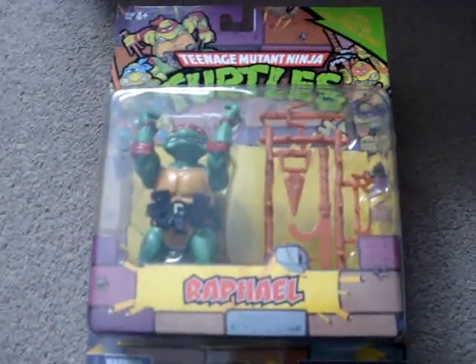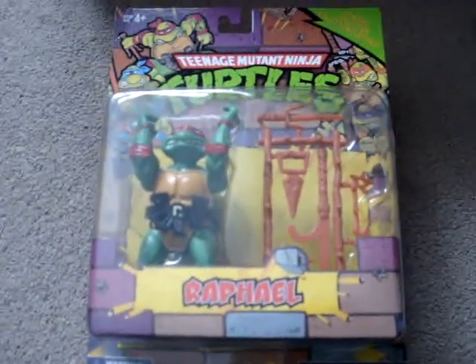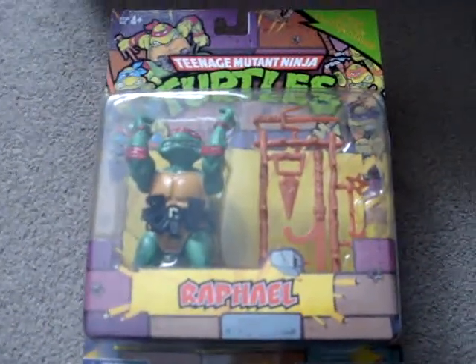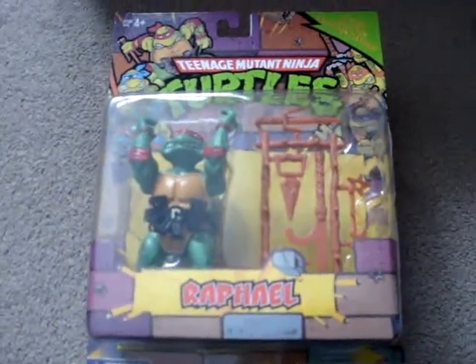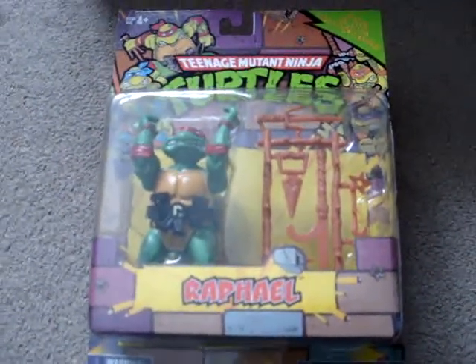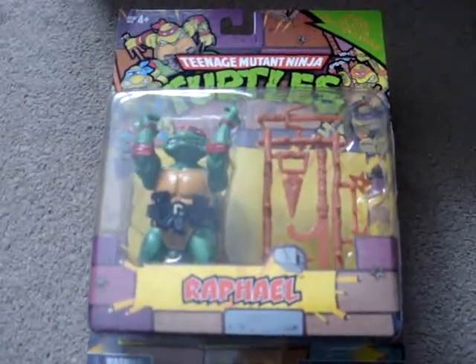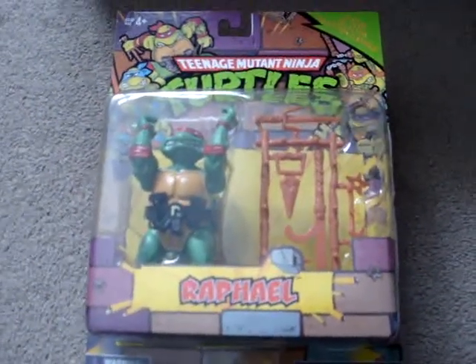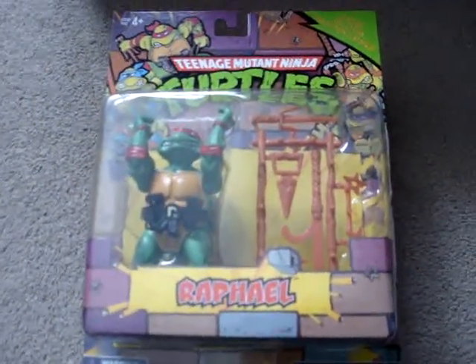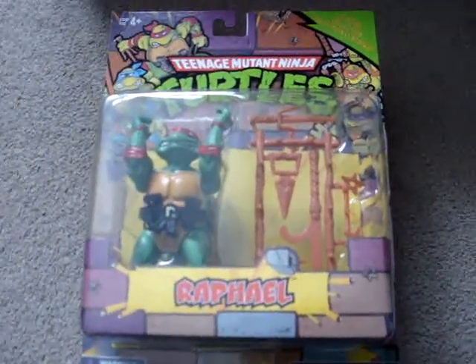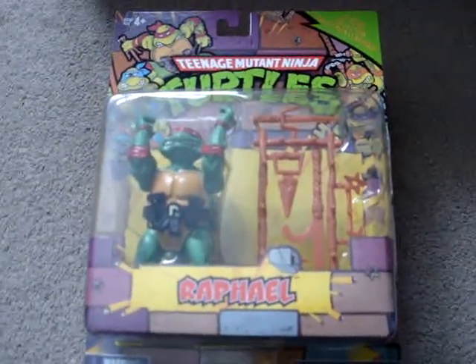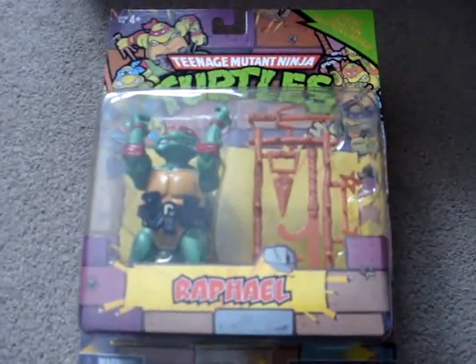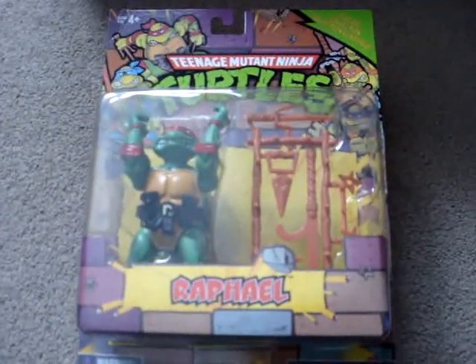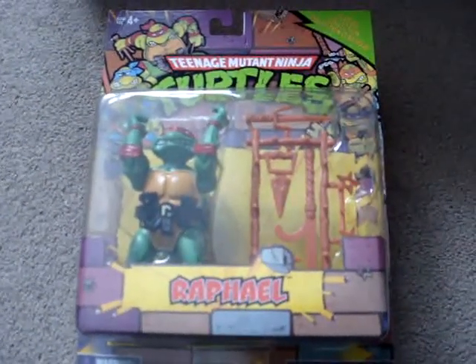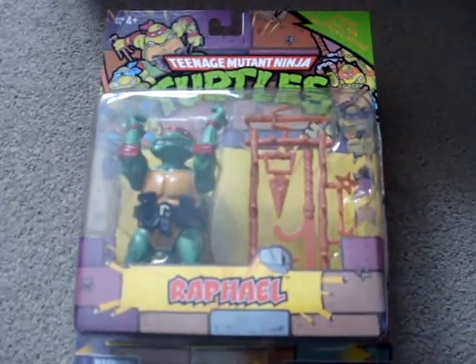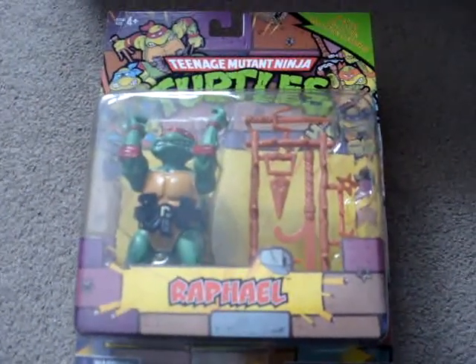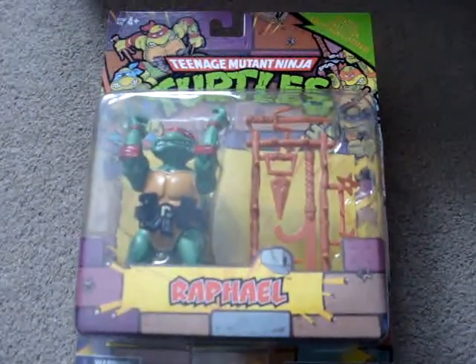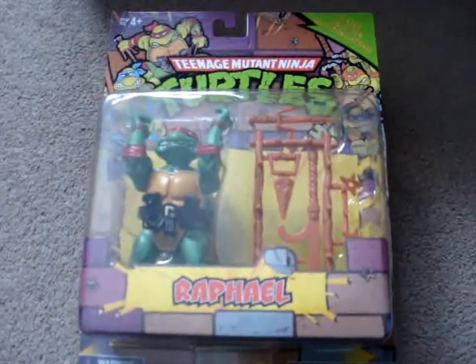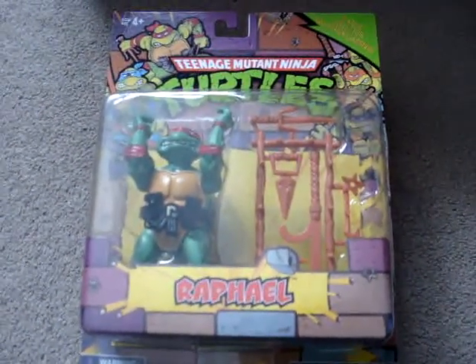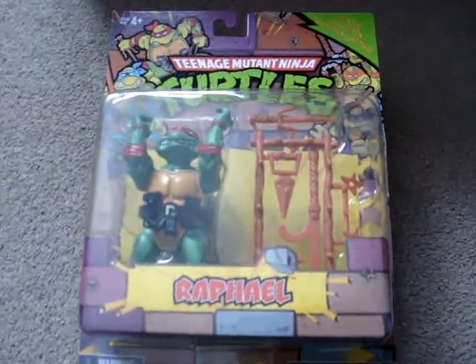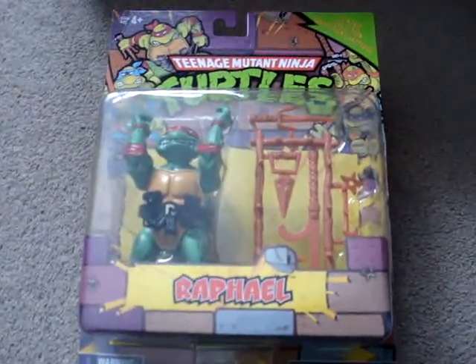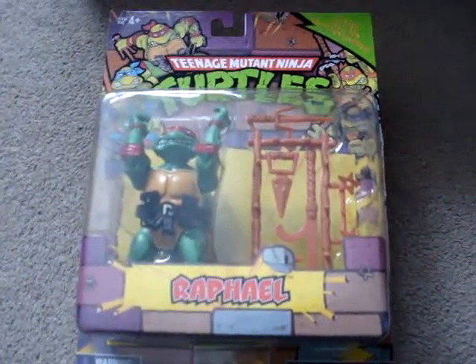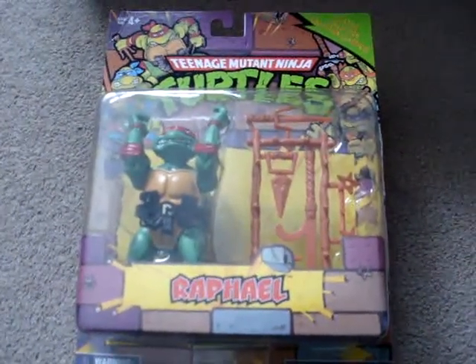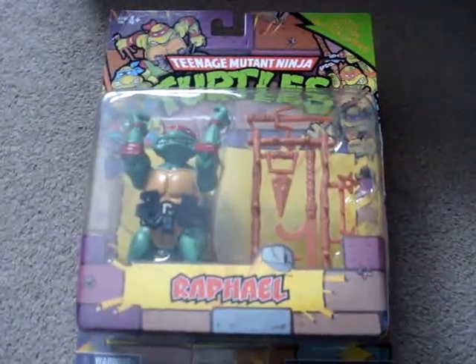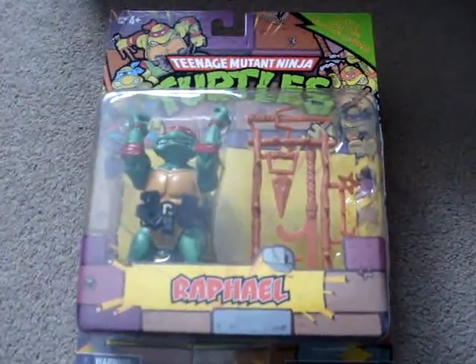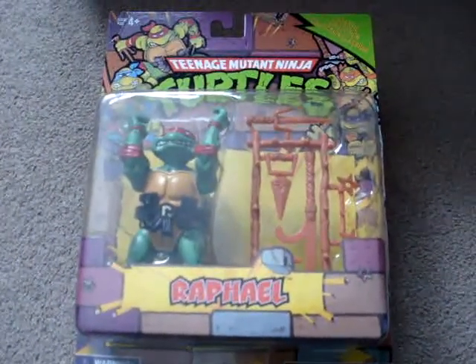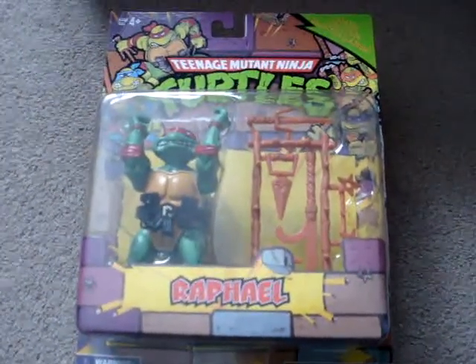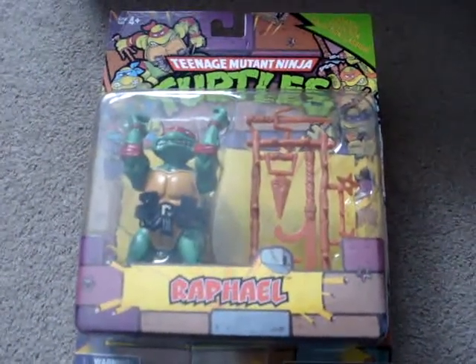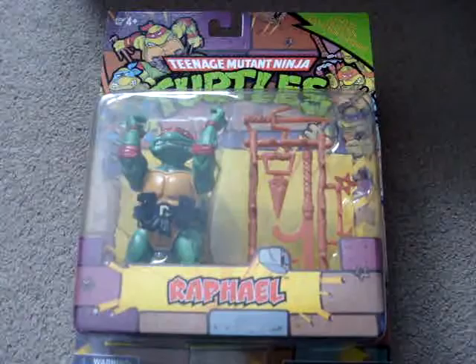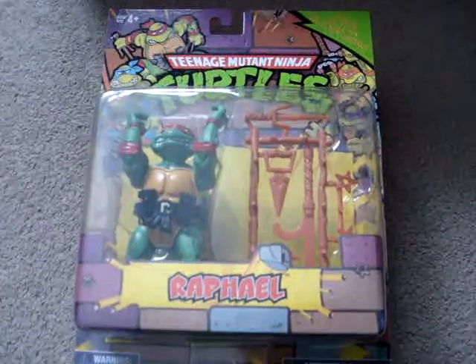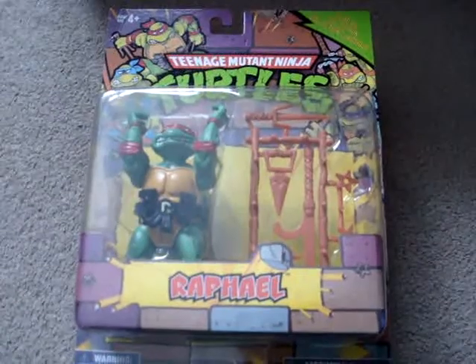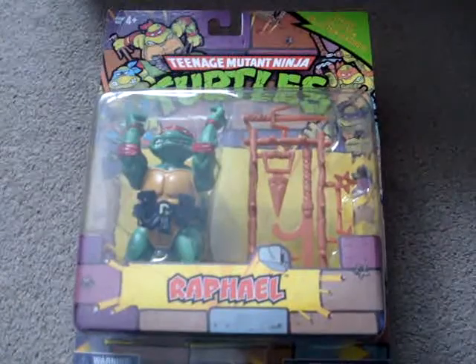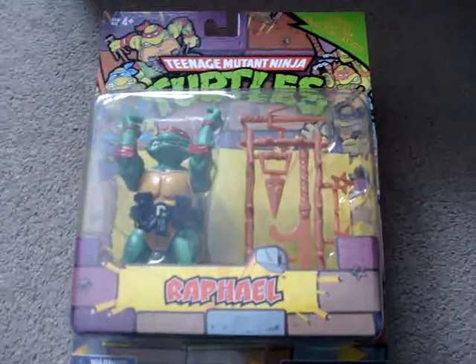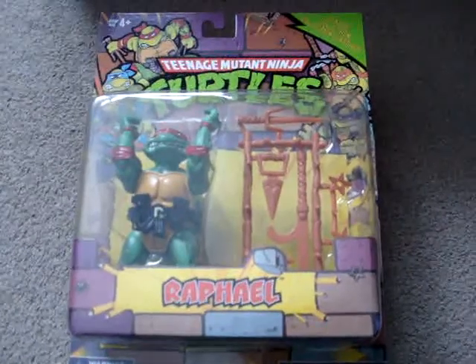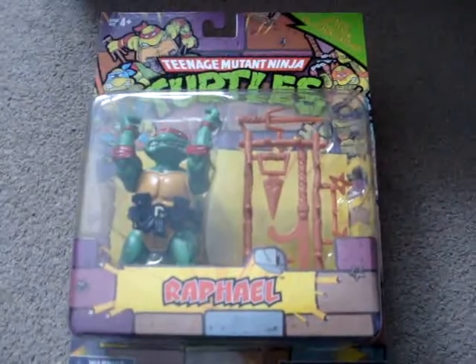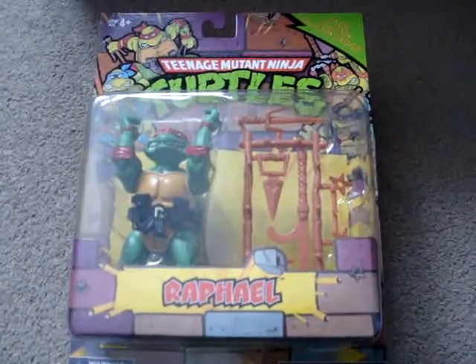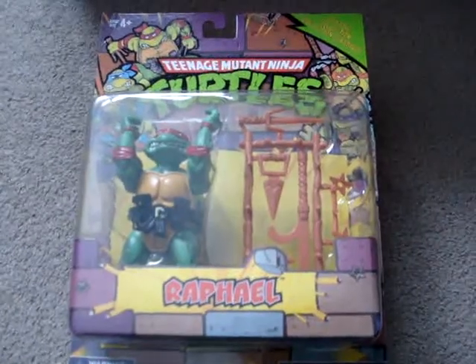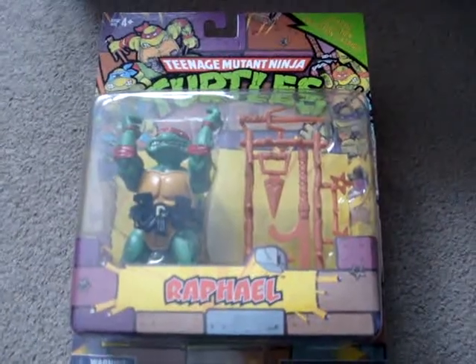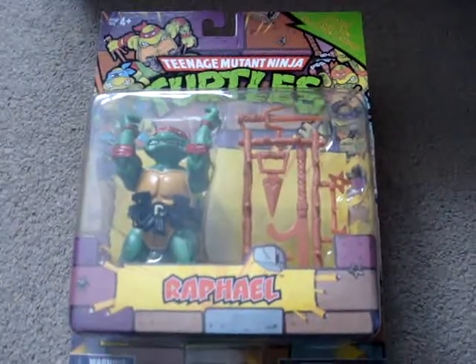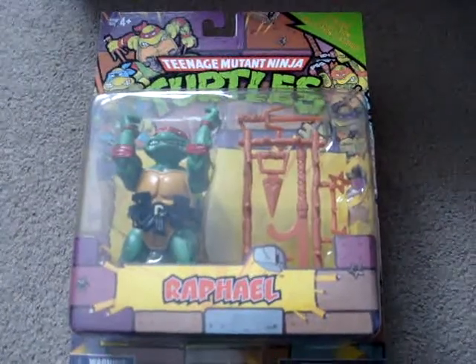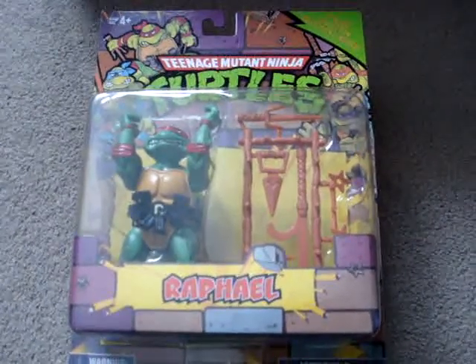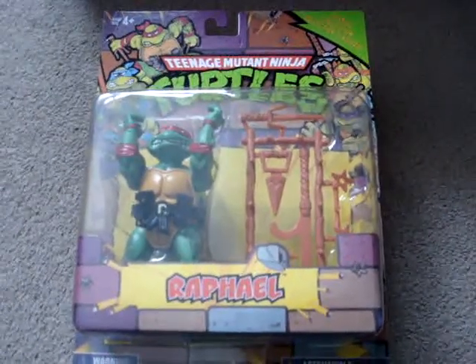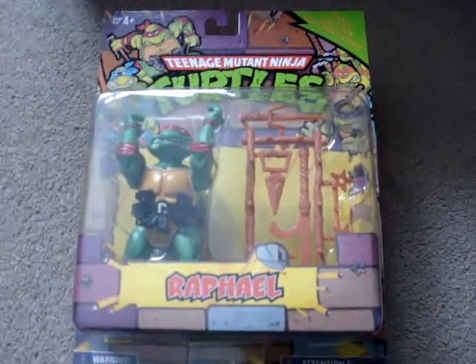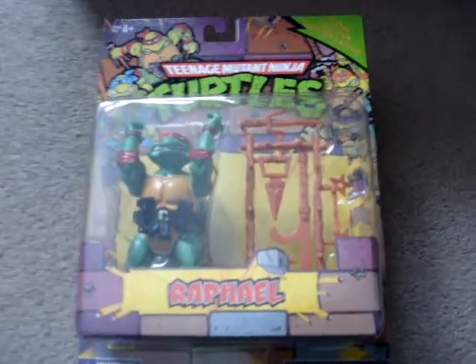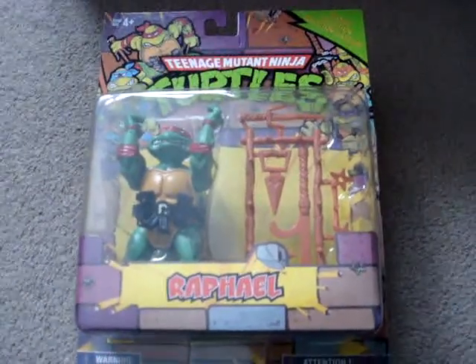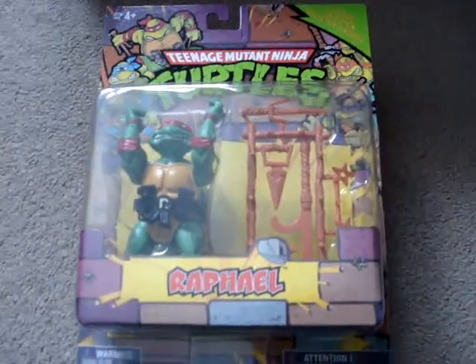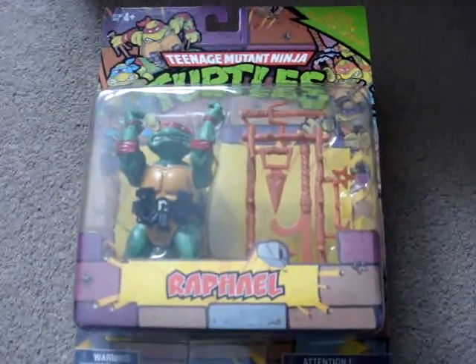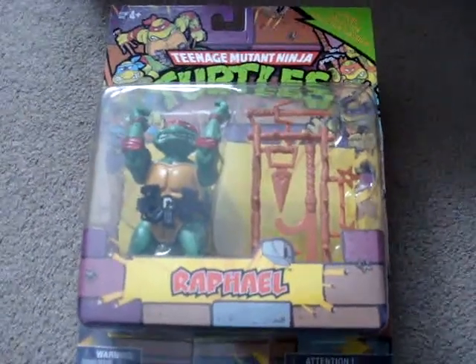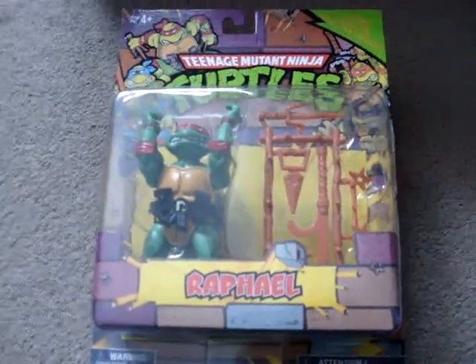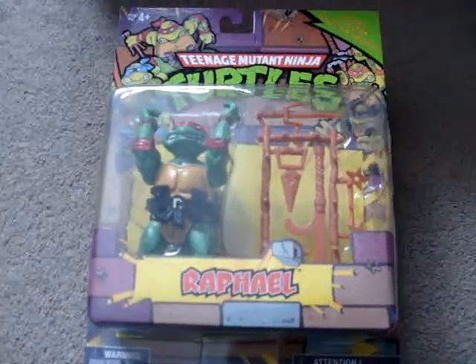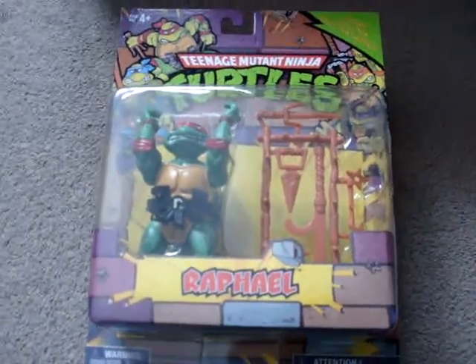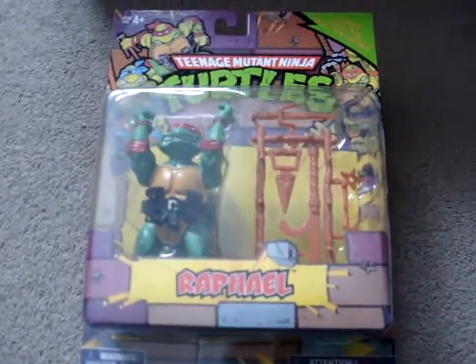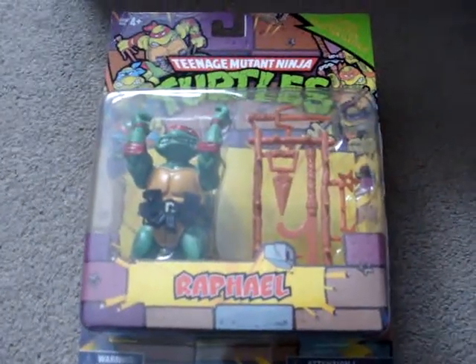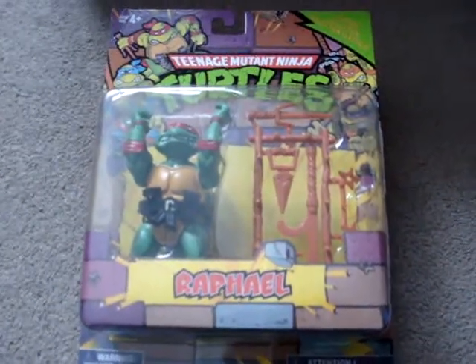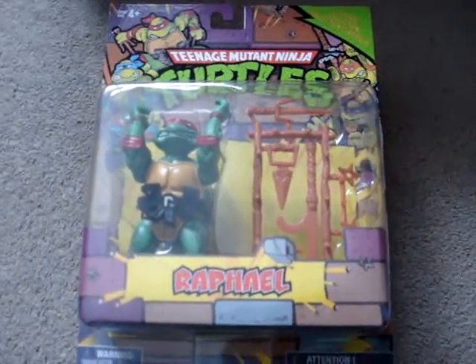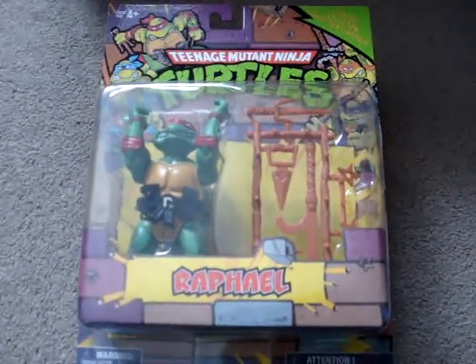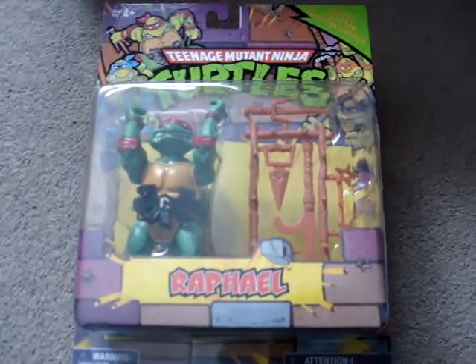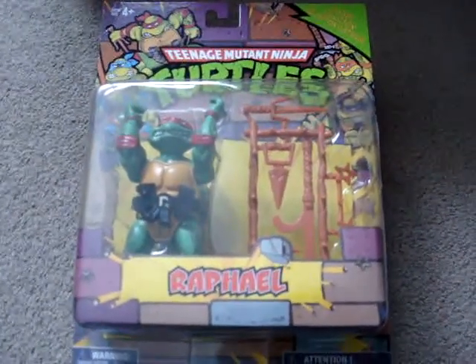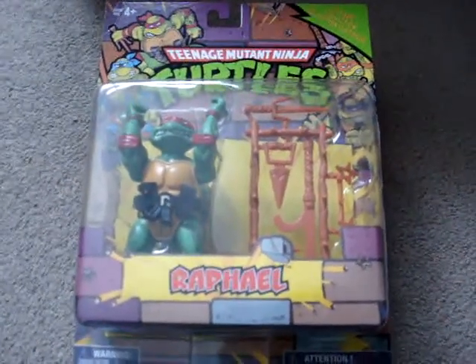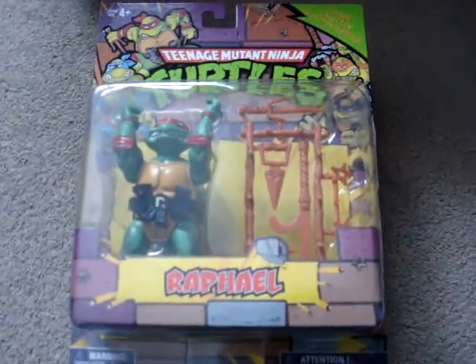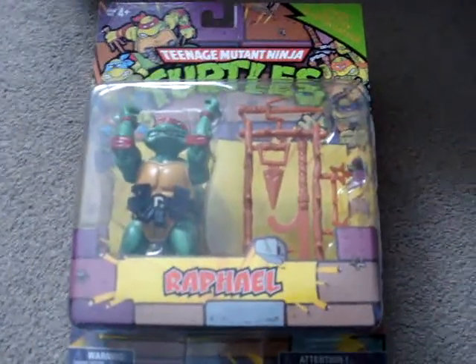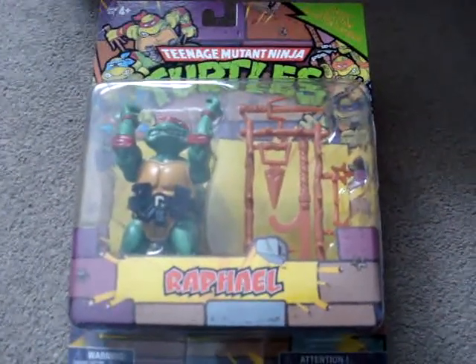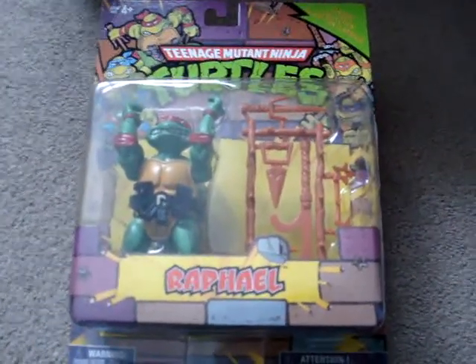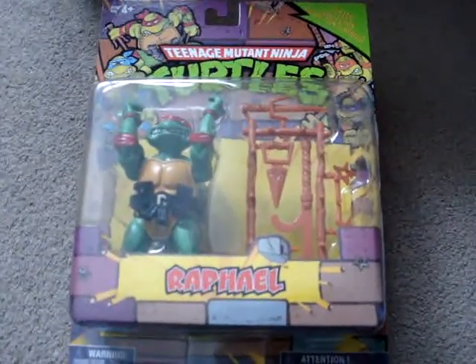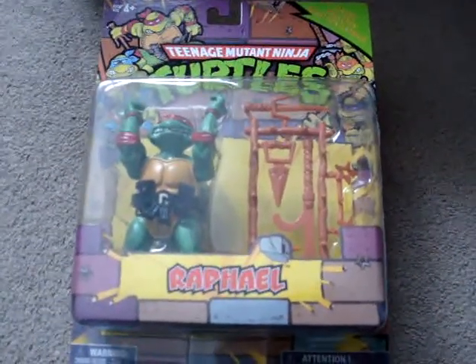Hey everyone, back here with another pickups video. This is going to be my pickups for the month of February.